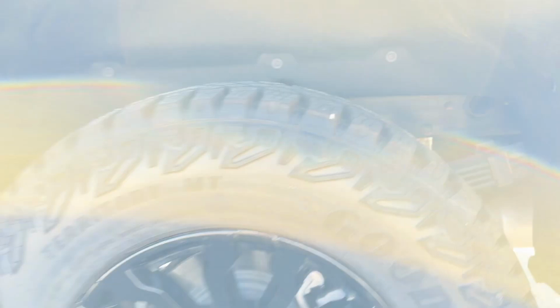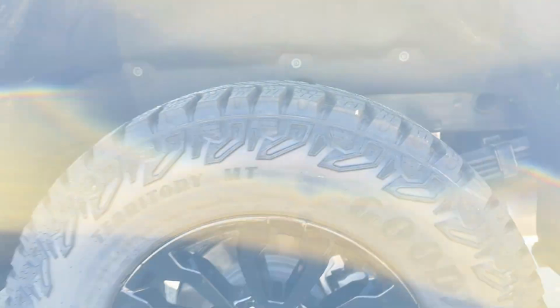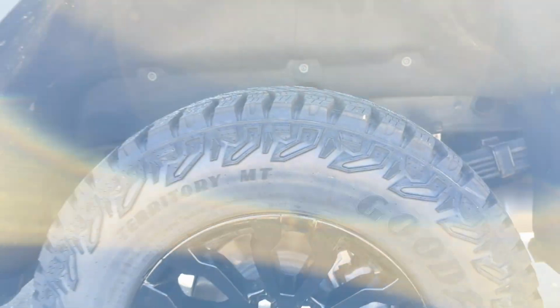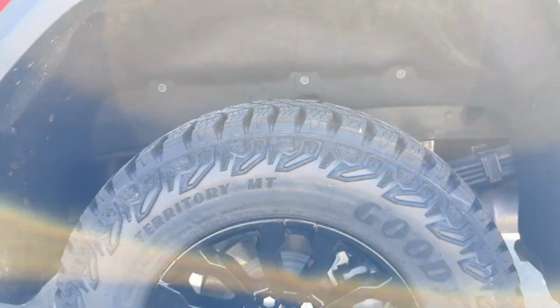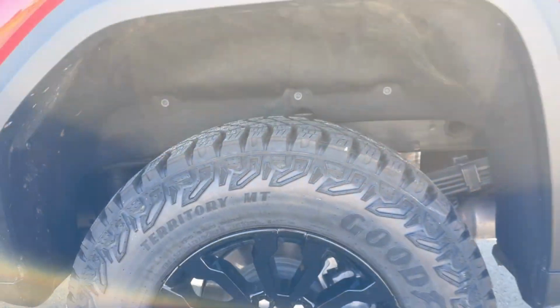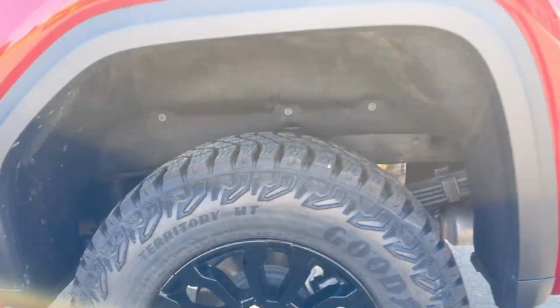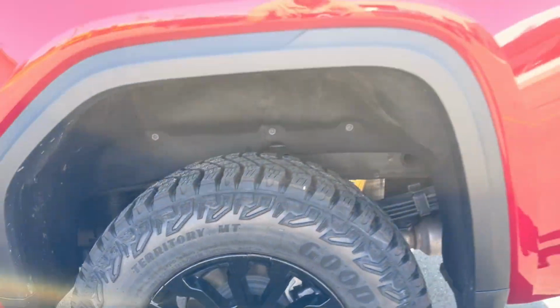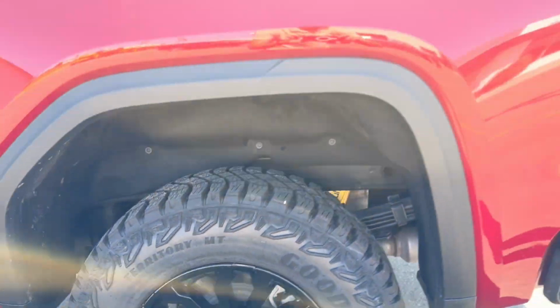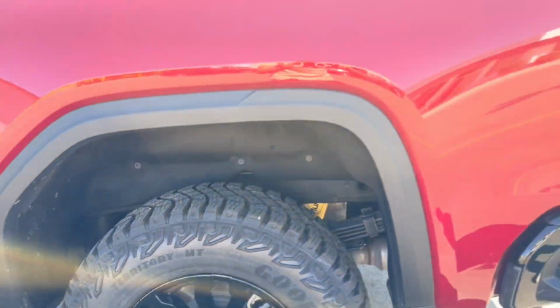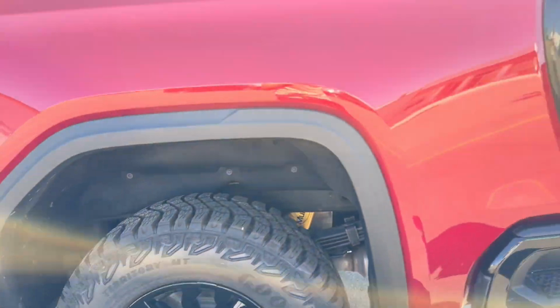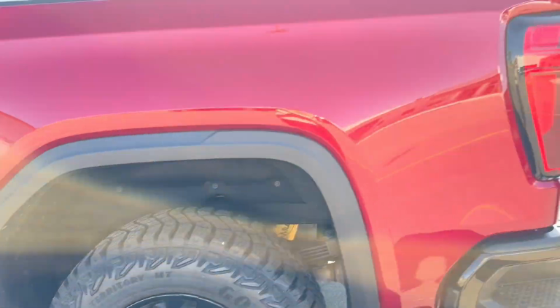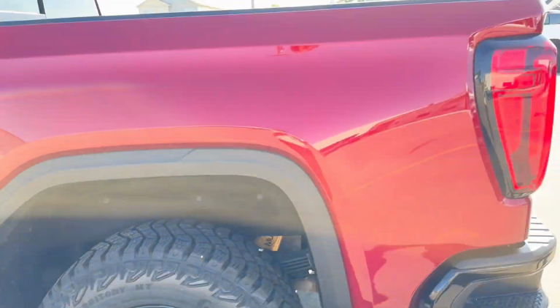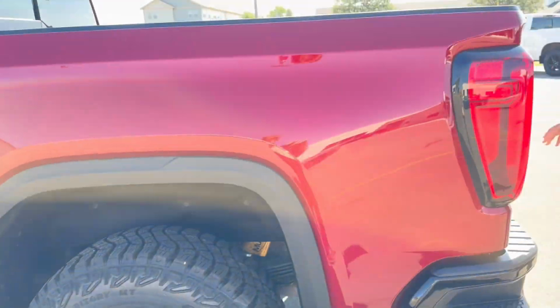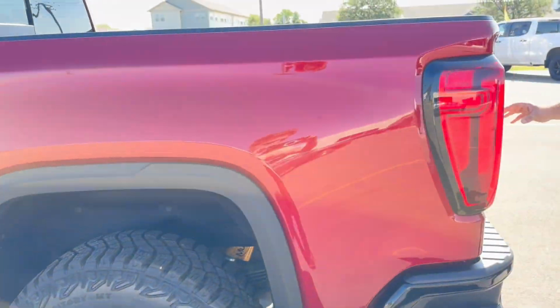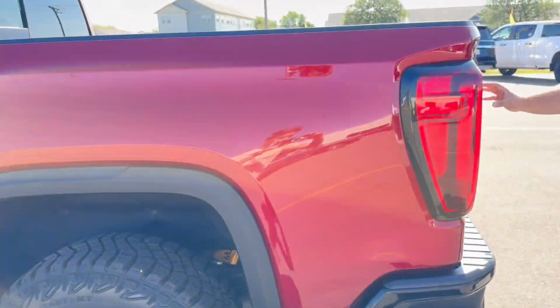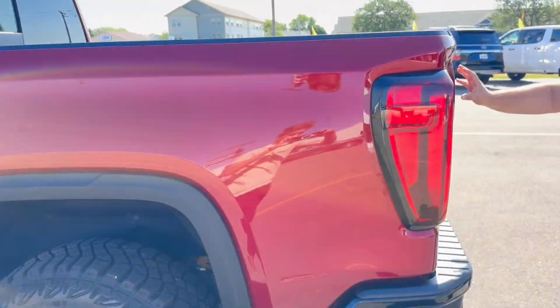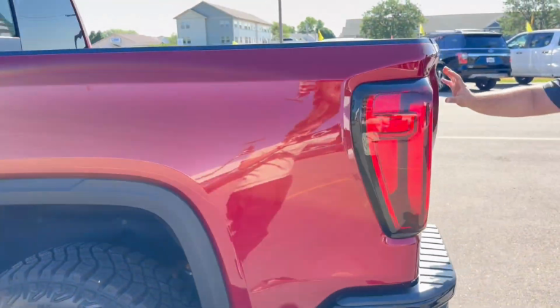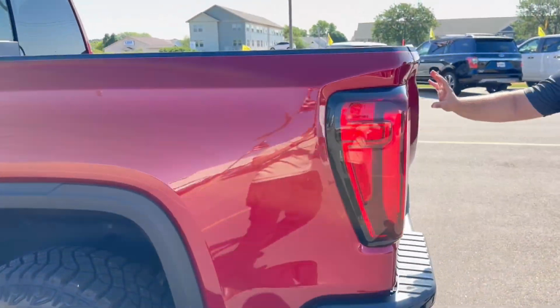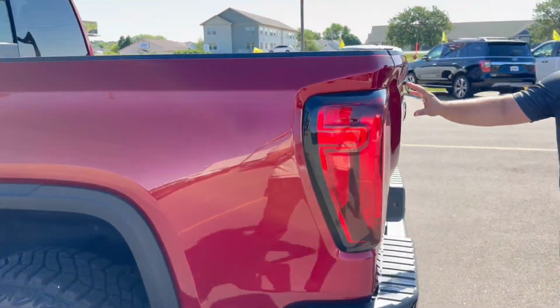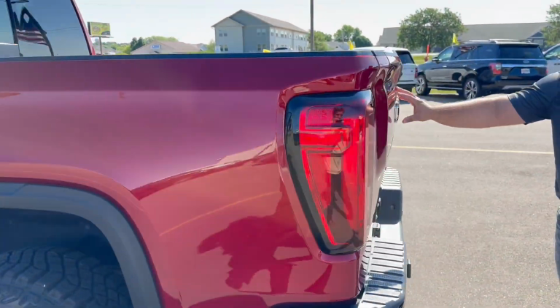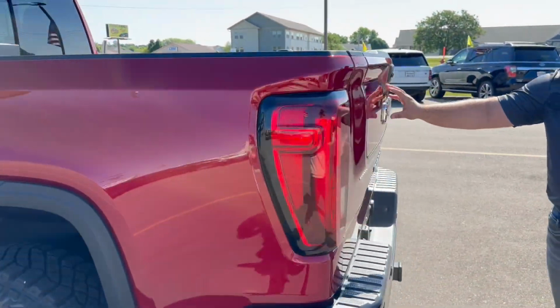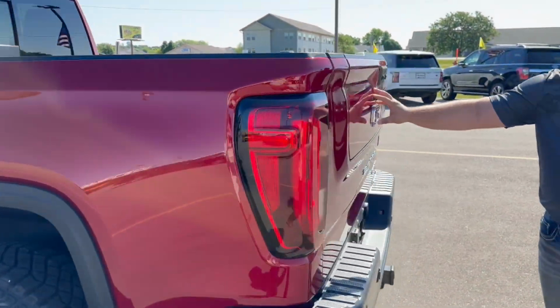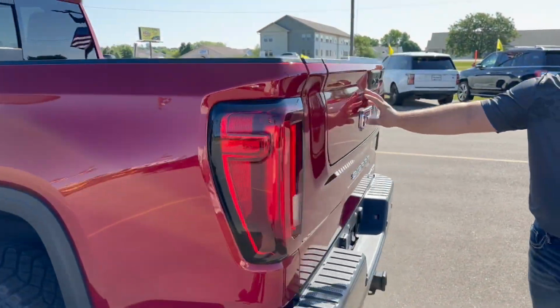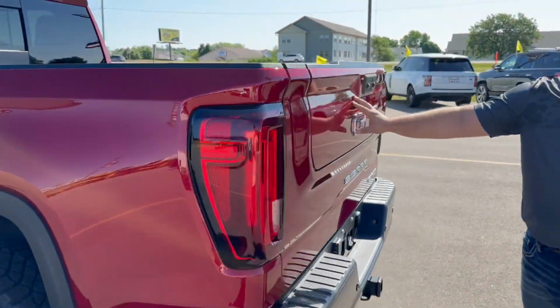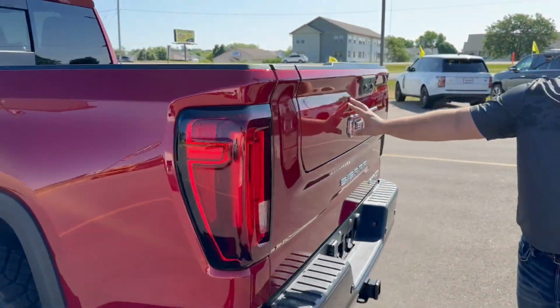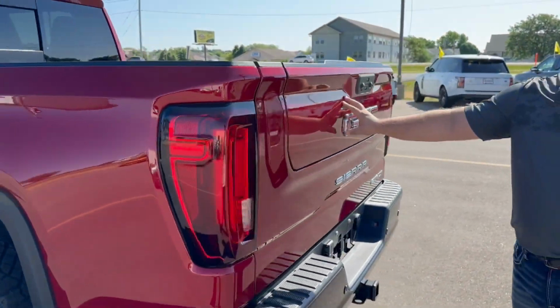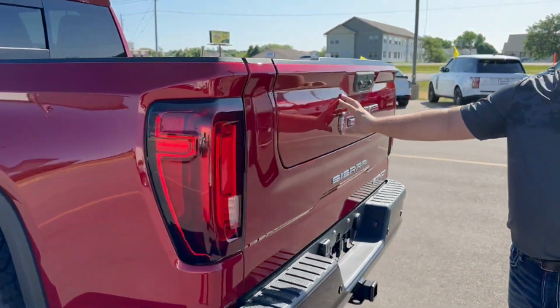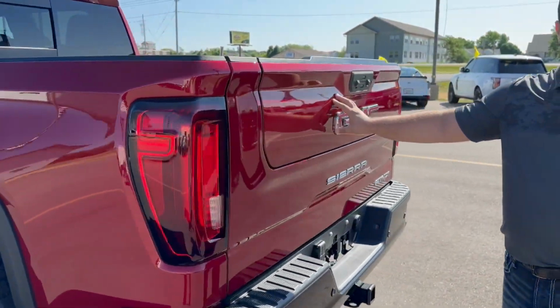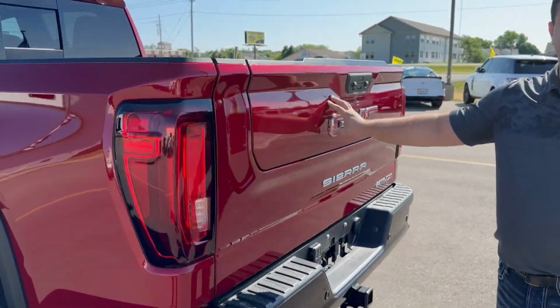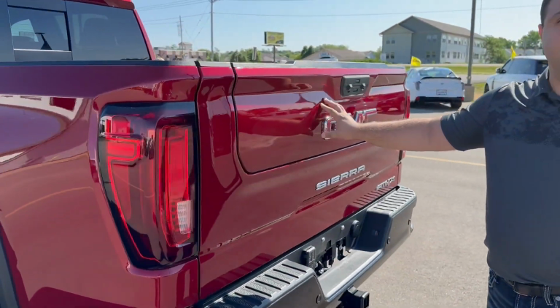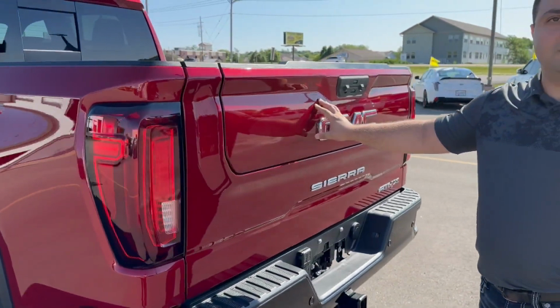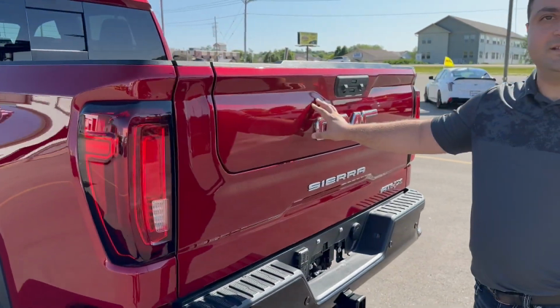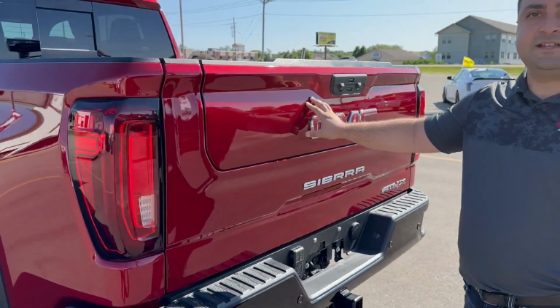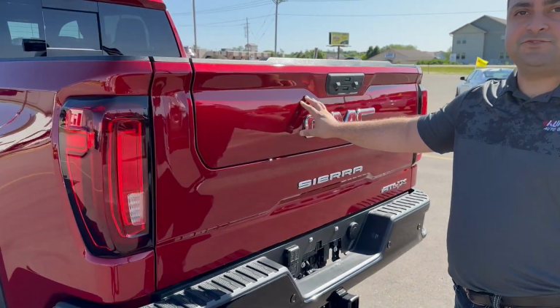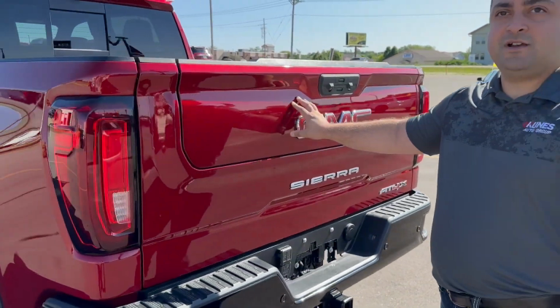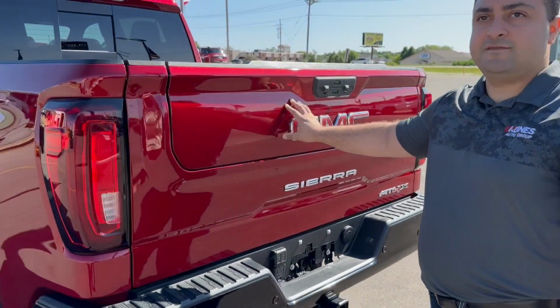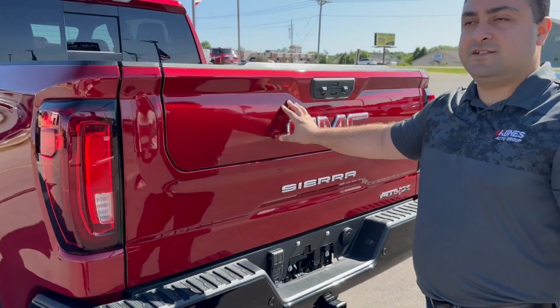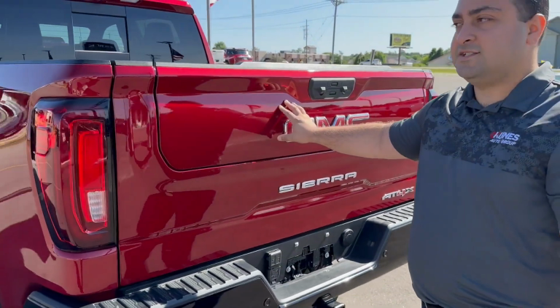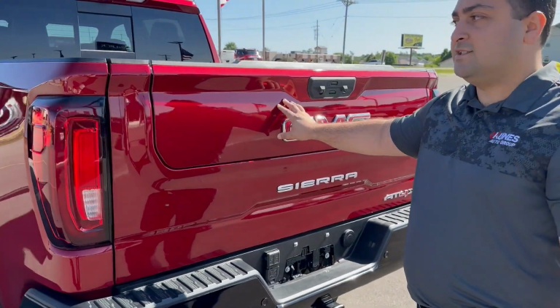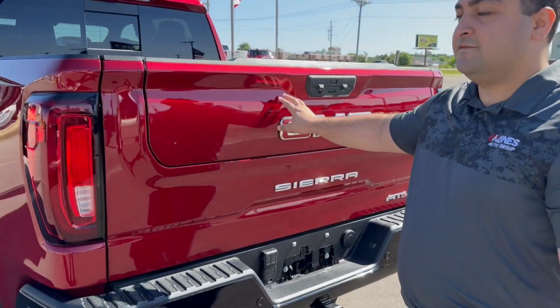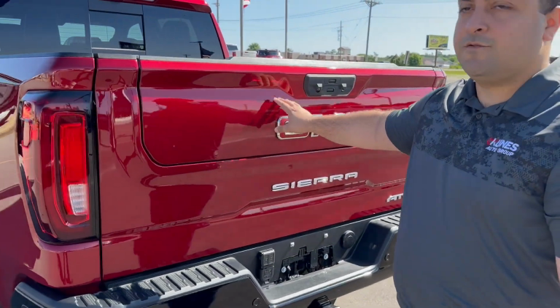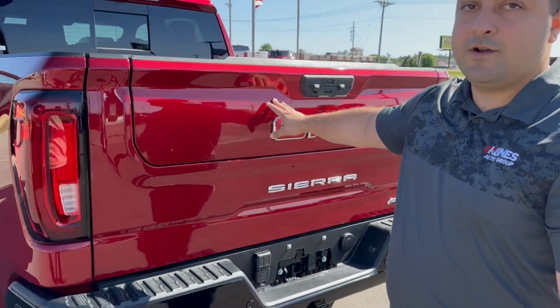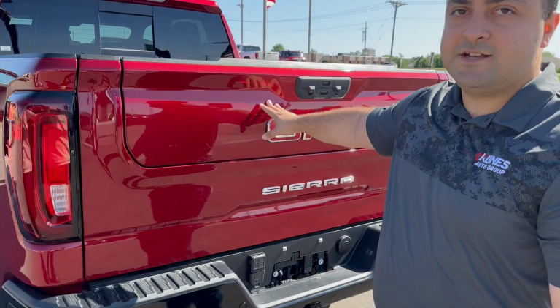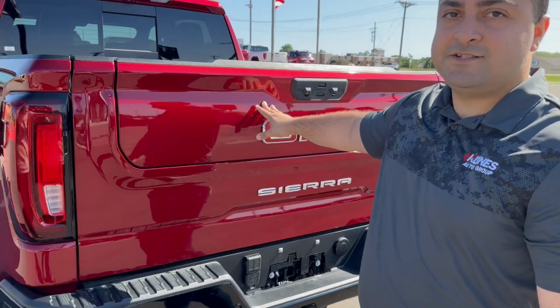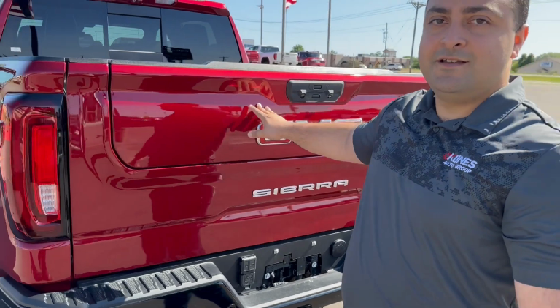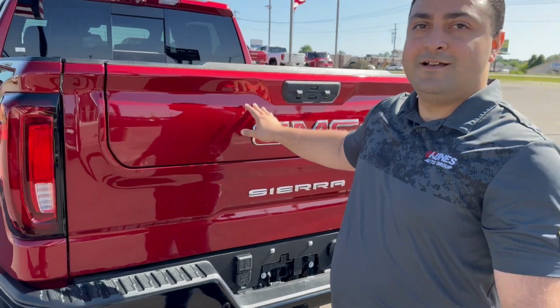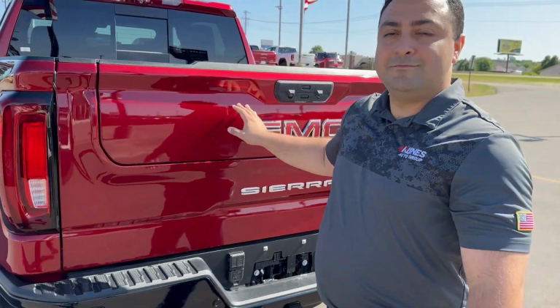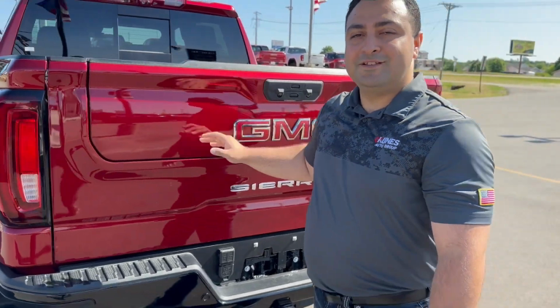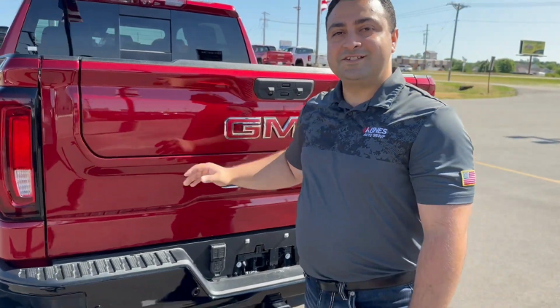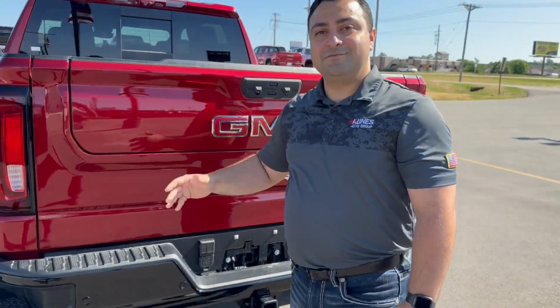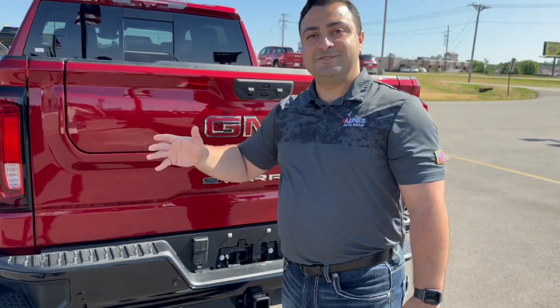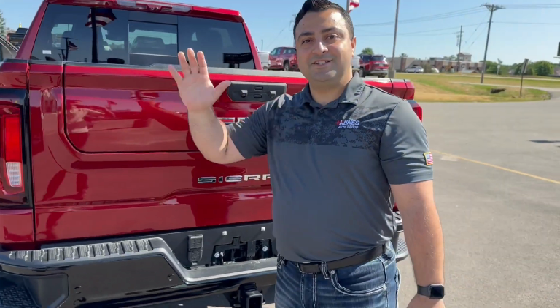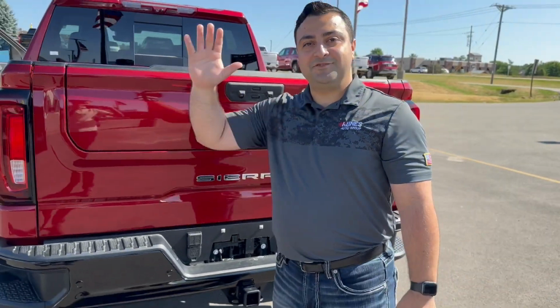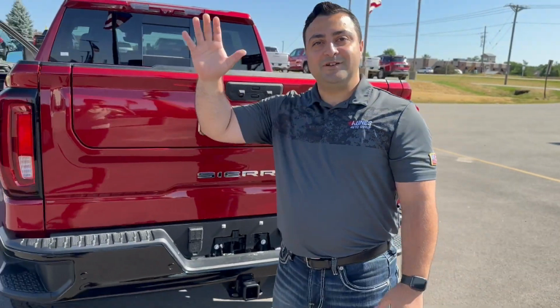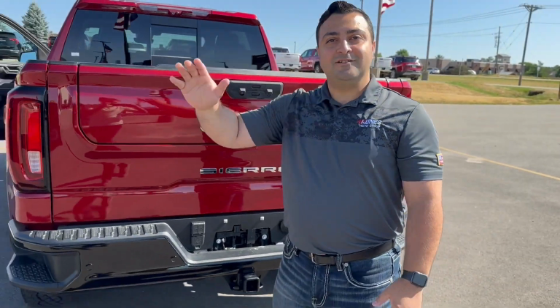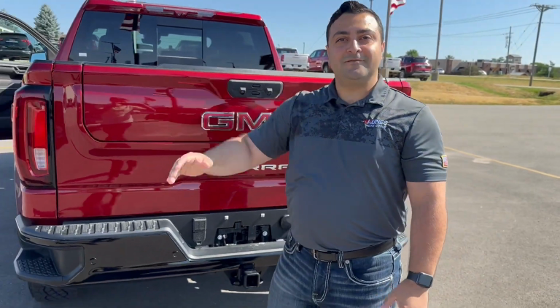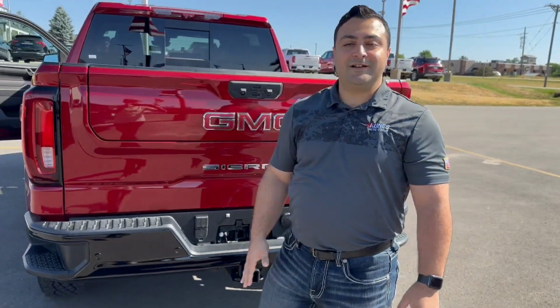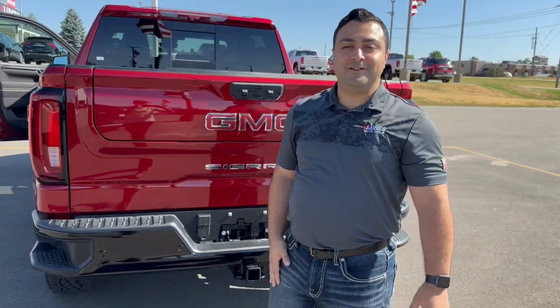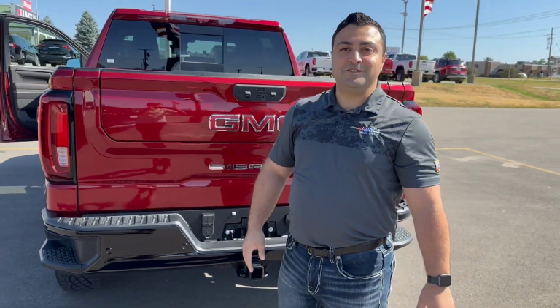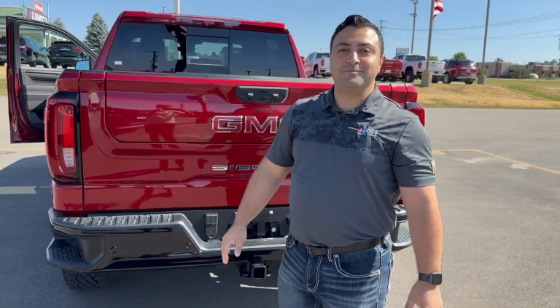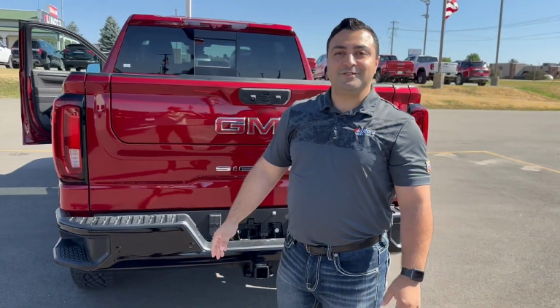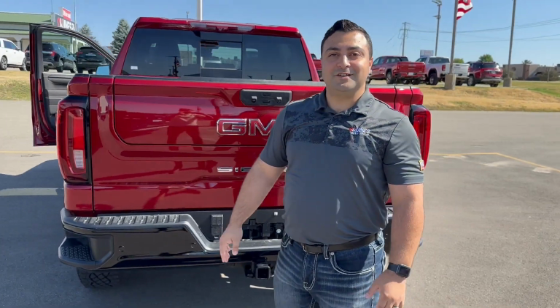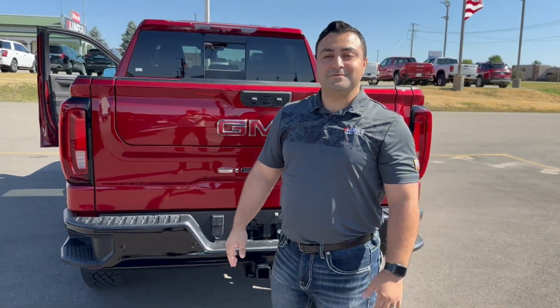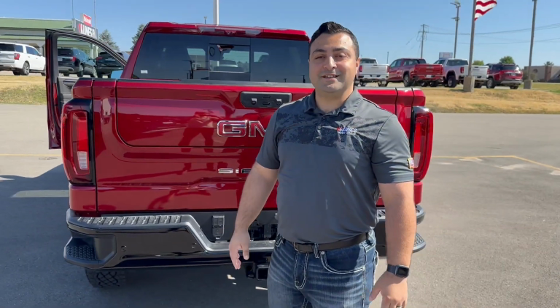It also has the speakers built into the tailgate. If you want to test drive this AT4X, please come see Jamil over at Kunes Buick GMC.